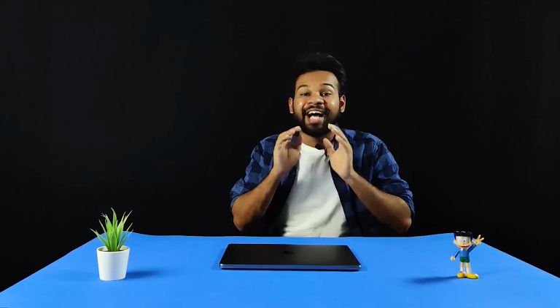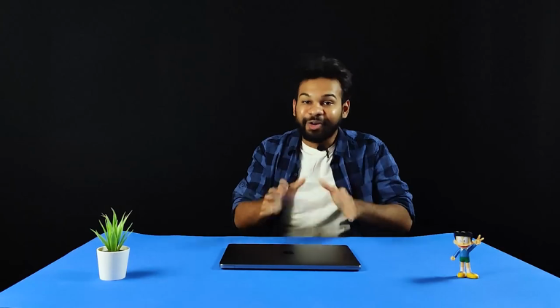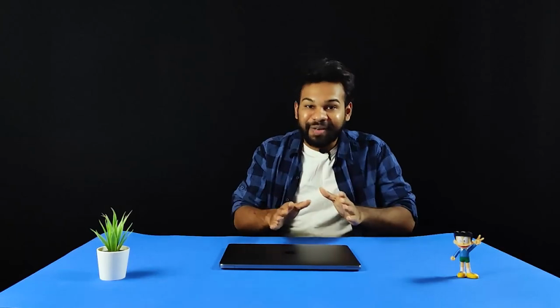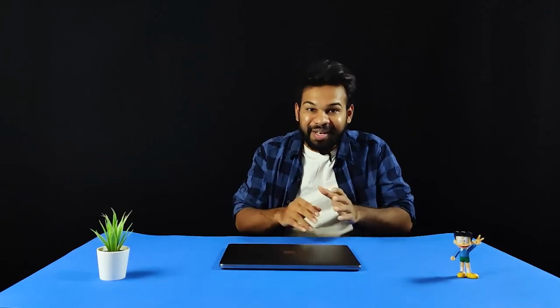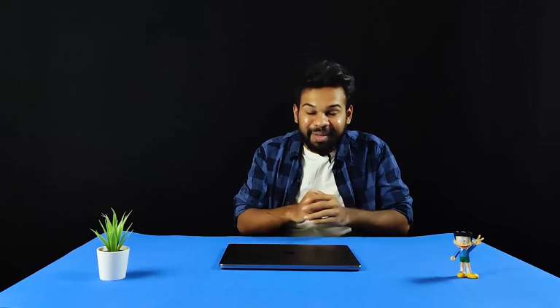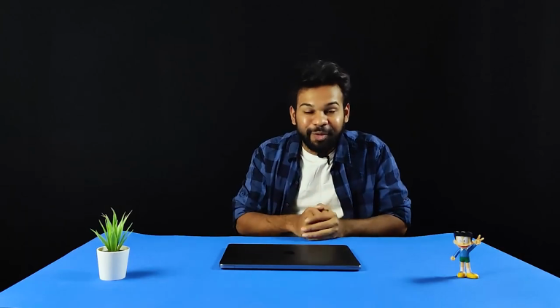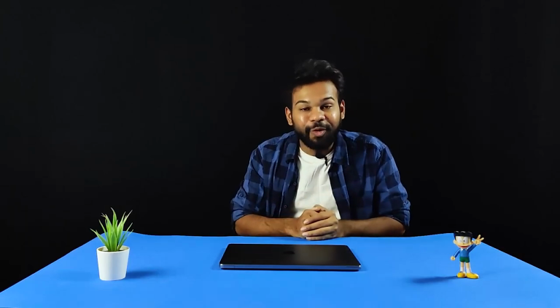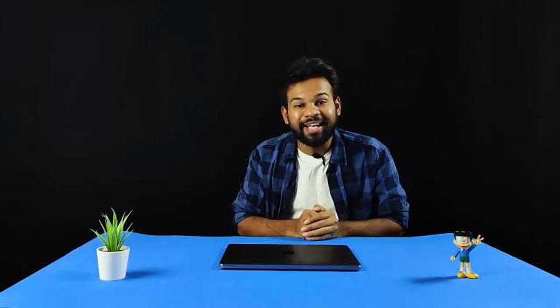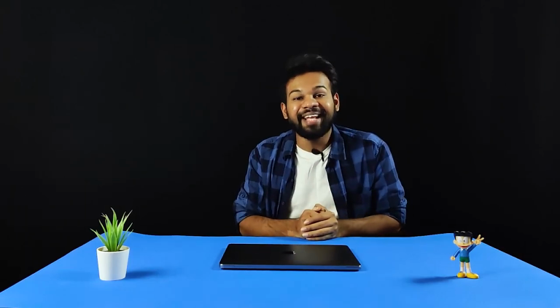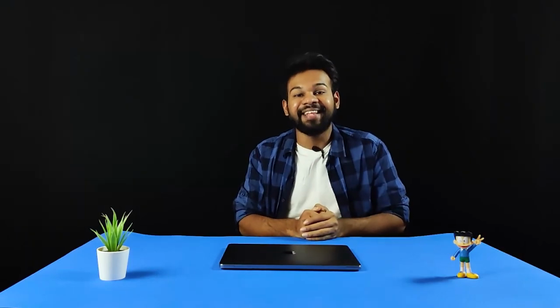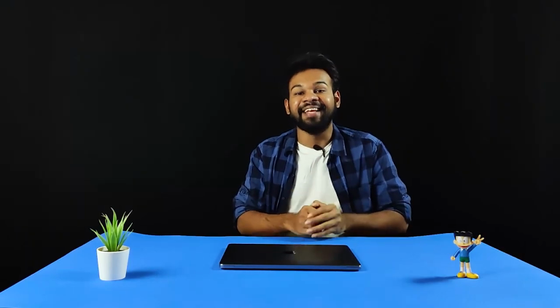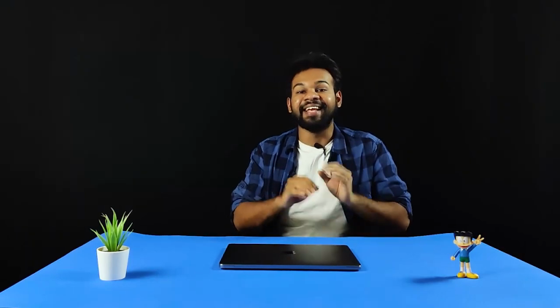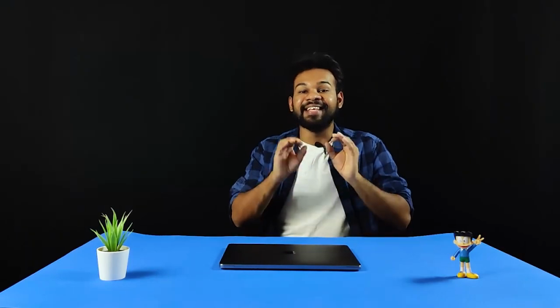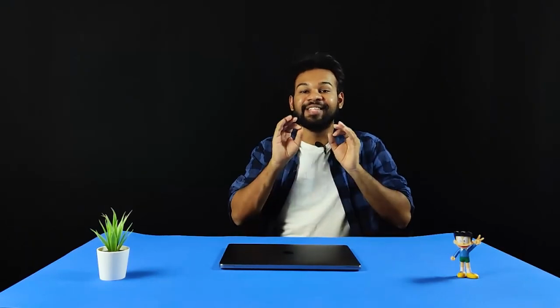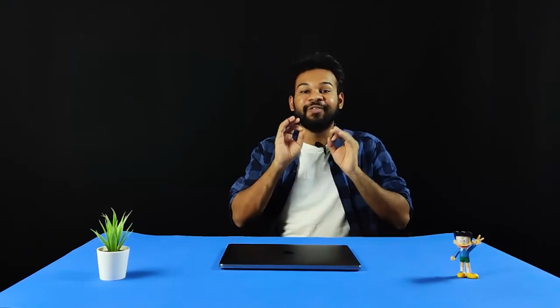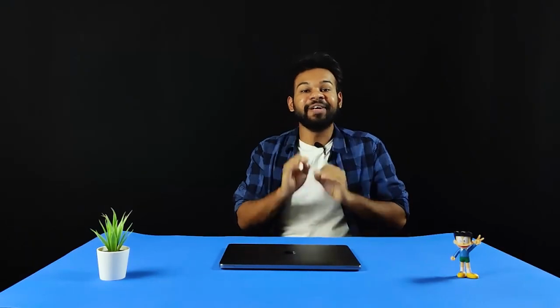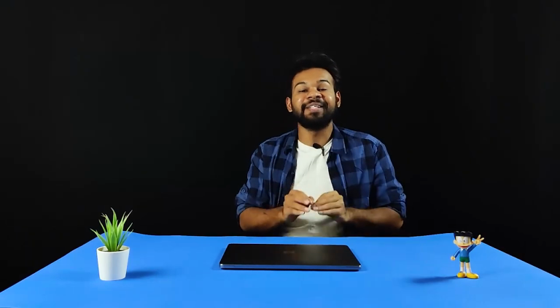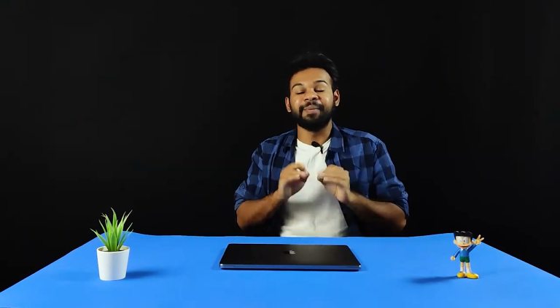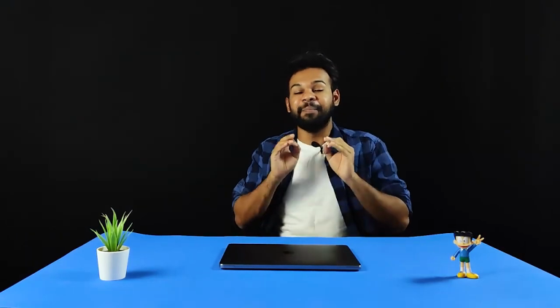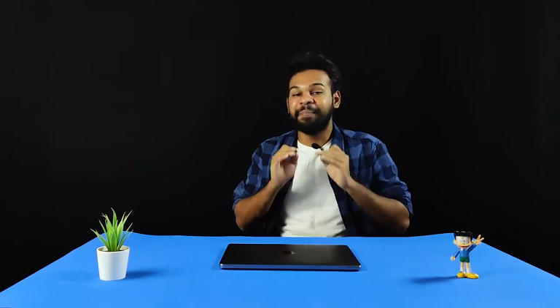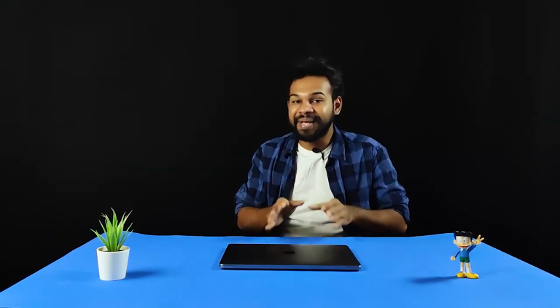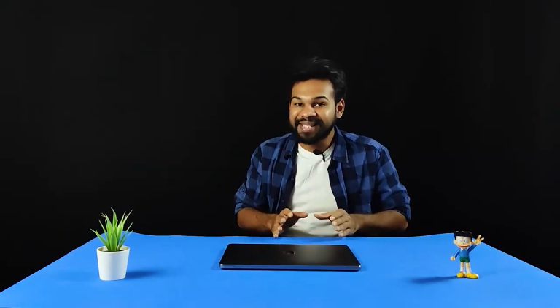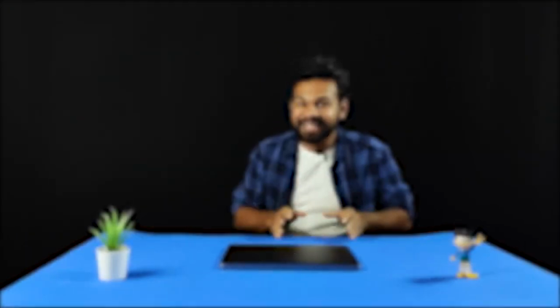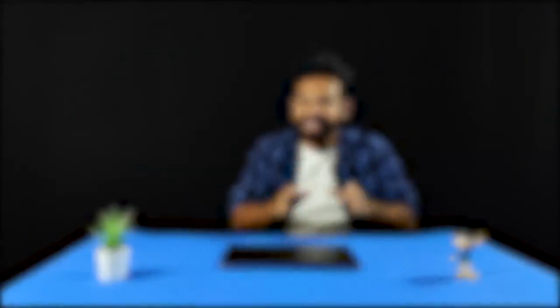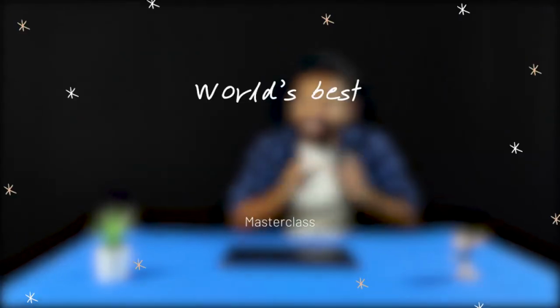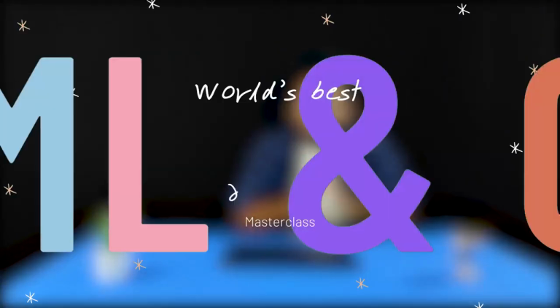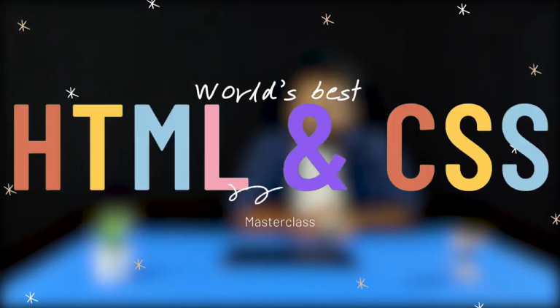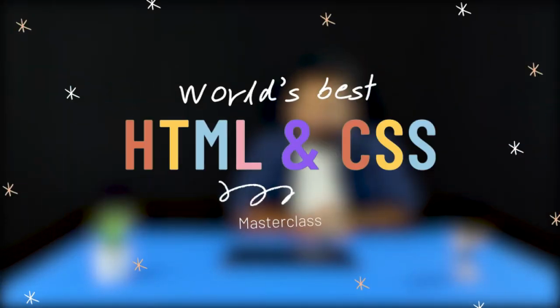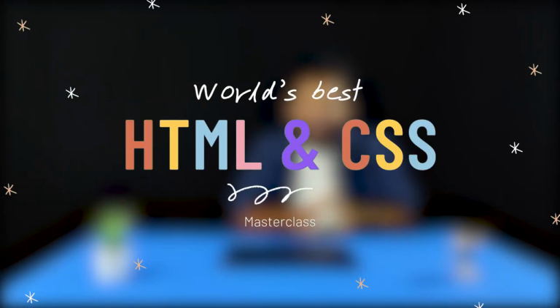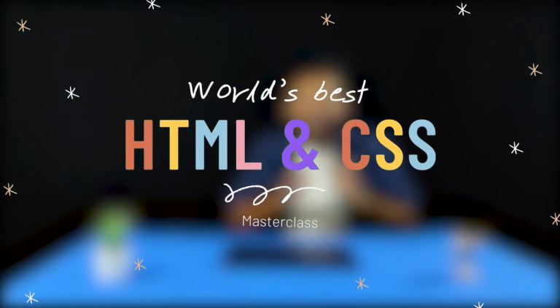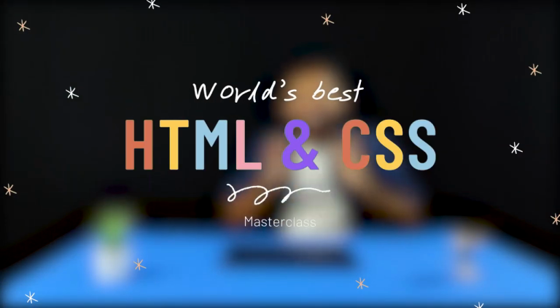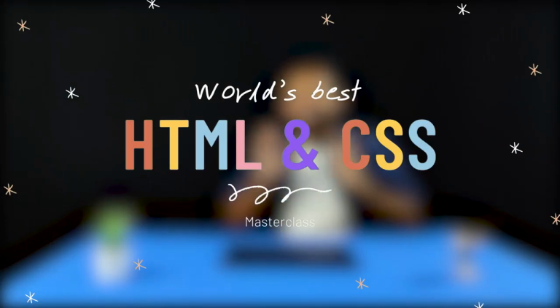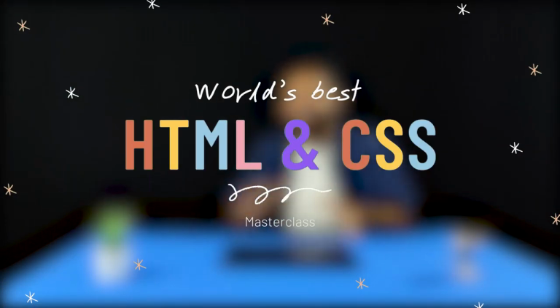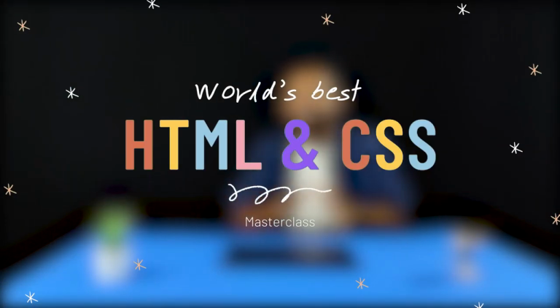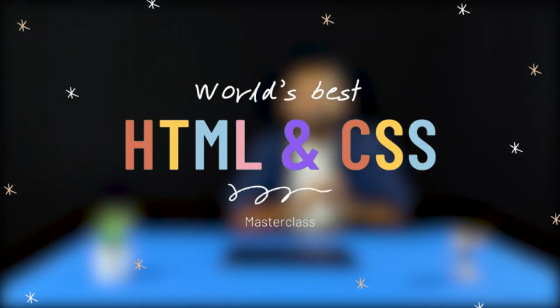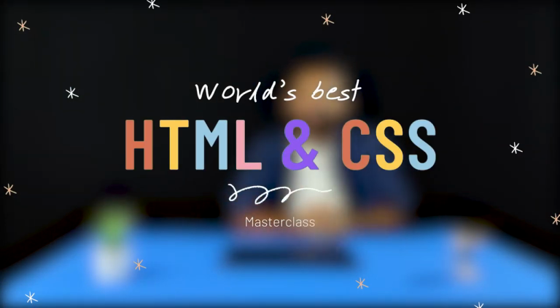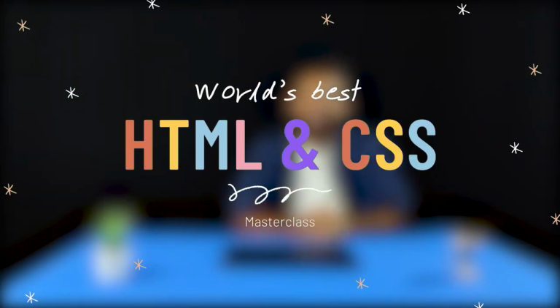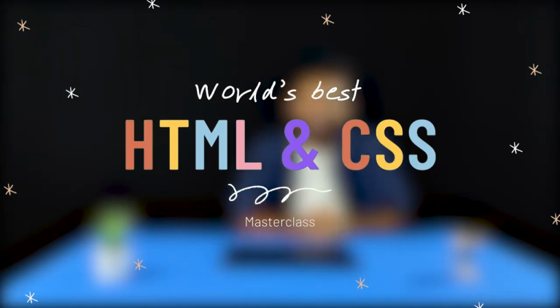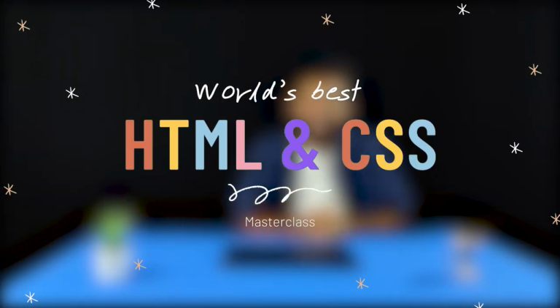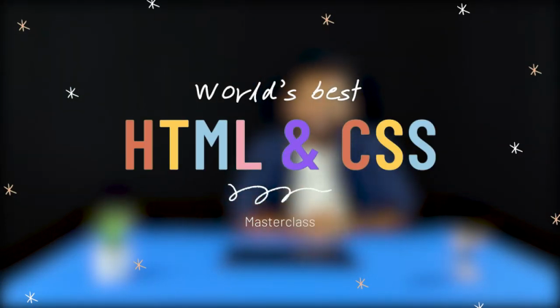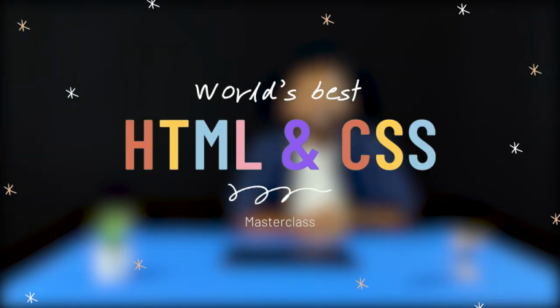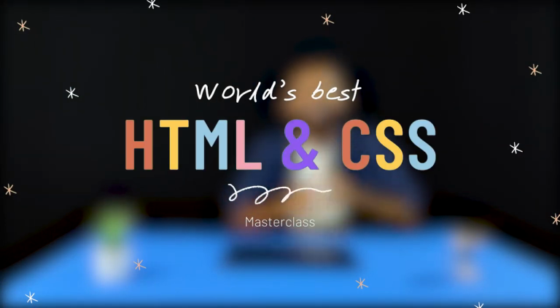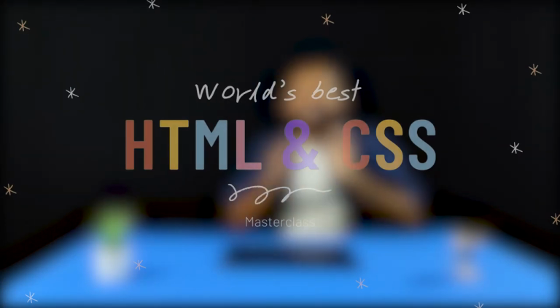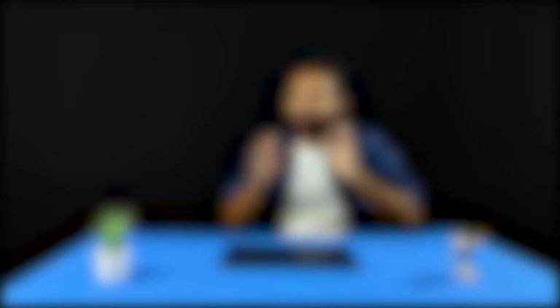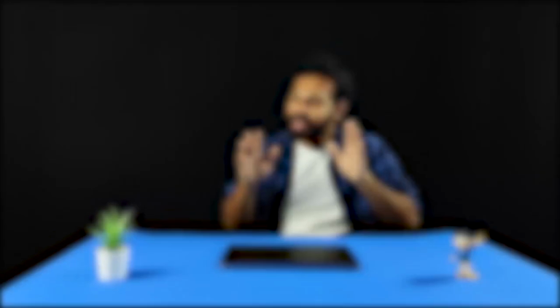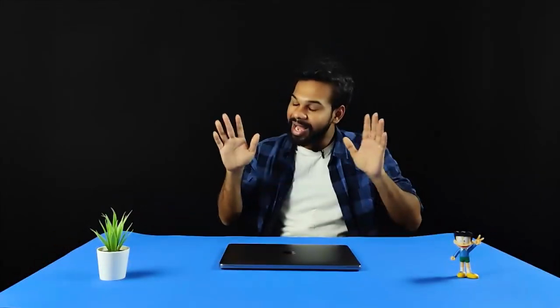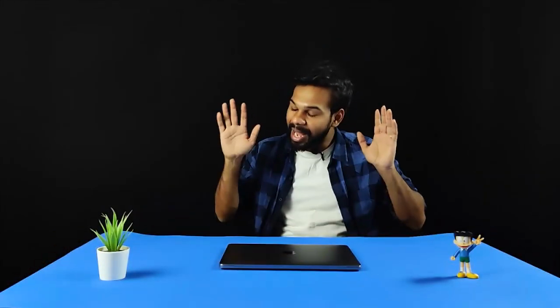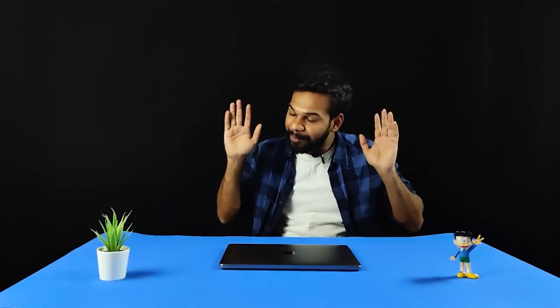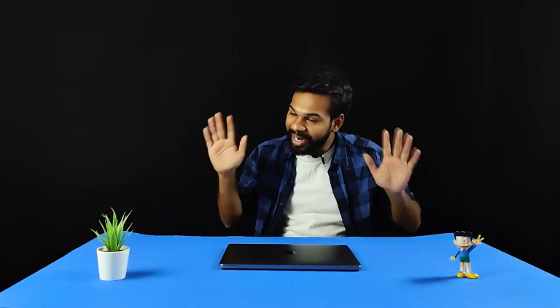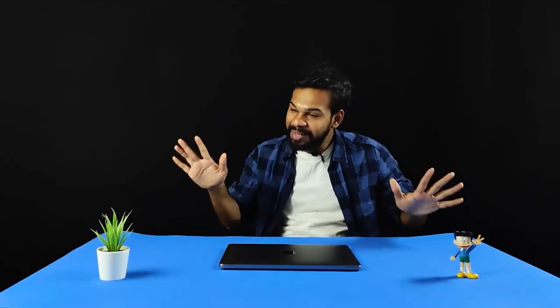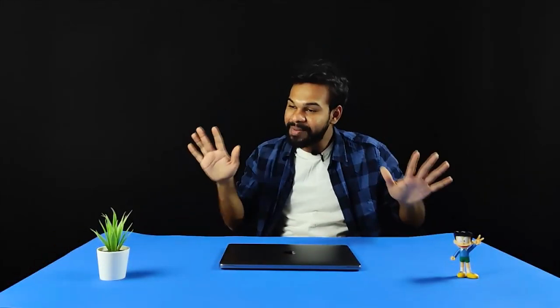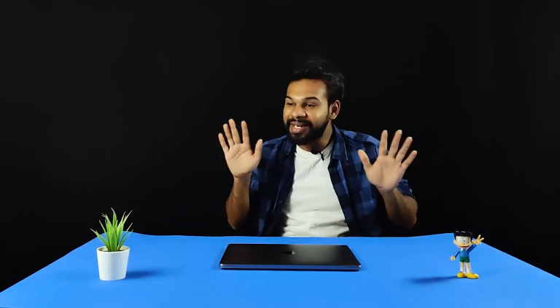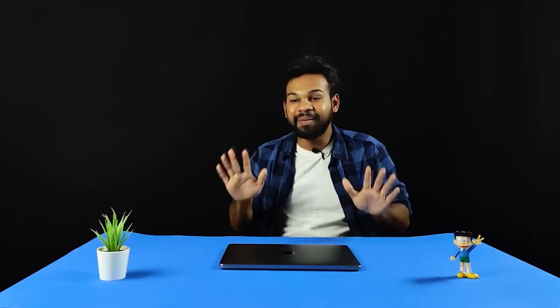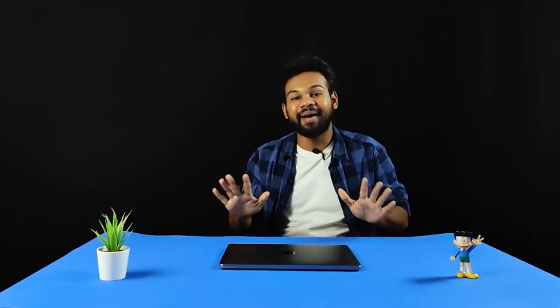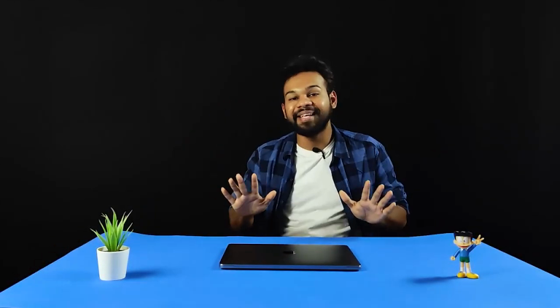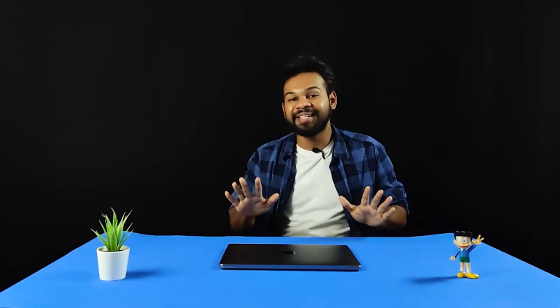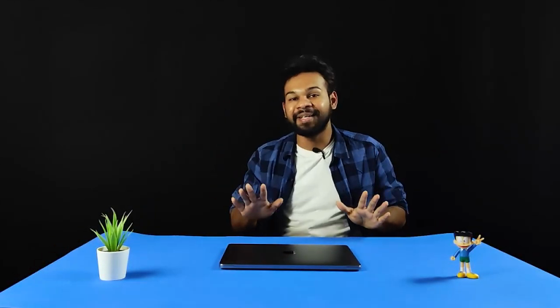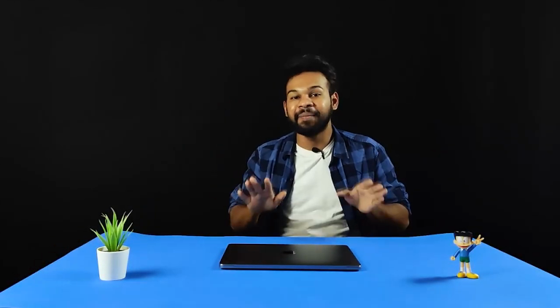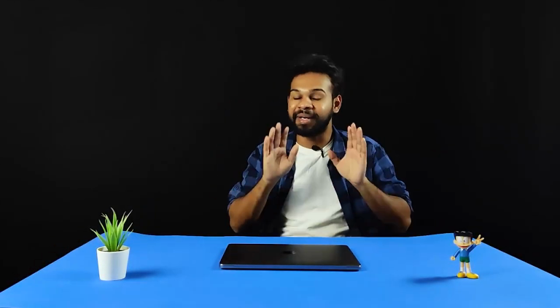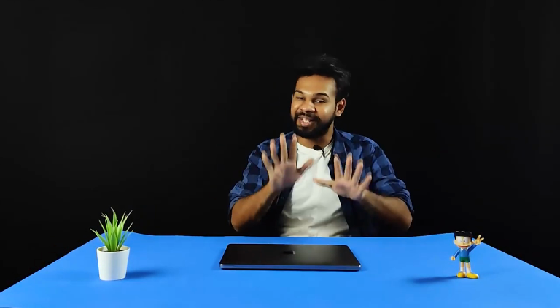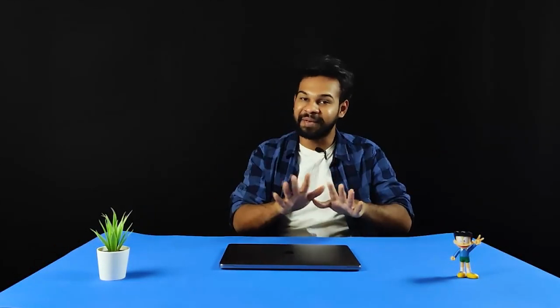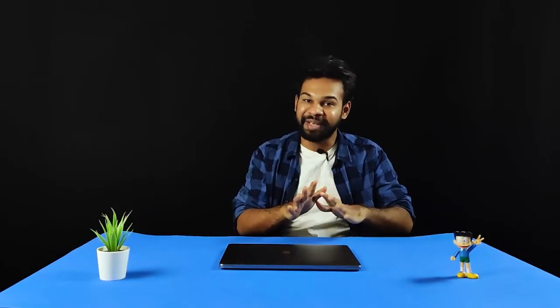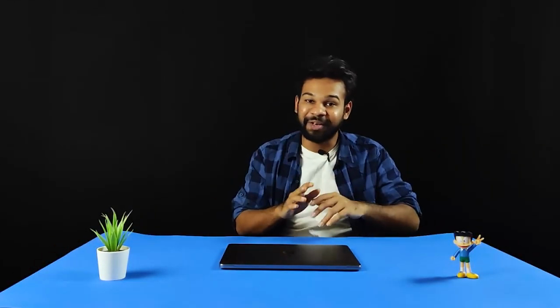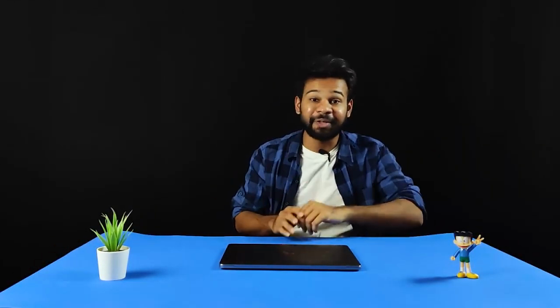Hello and welcome to what I think is the world's best HTML and CSS masterclass. Now, I might be a little biased here, but hear me out.